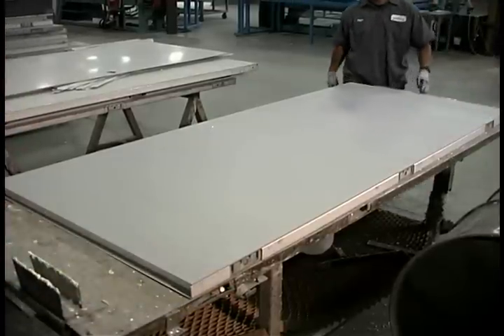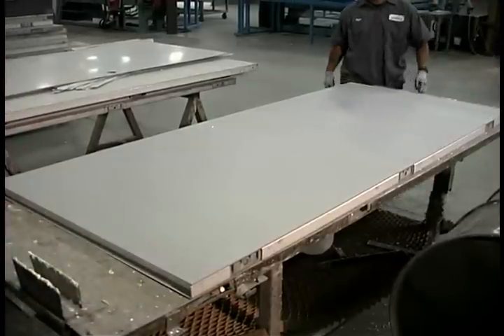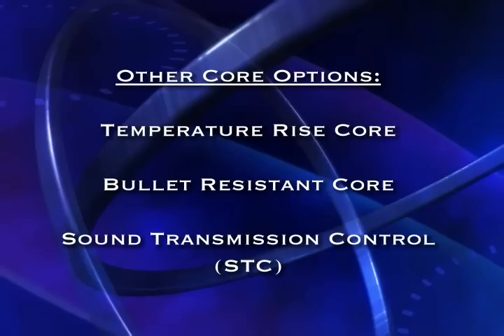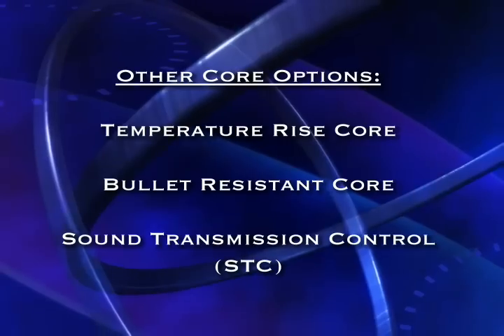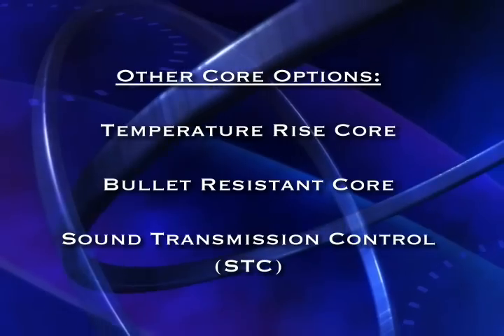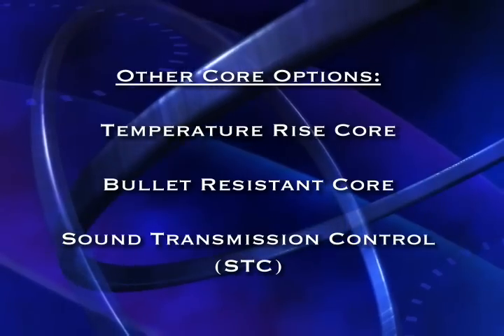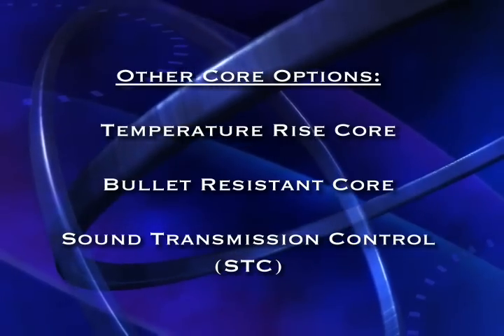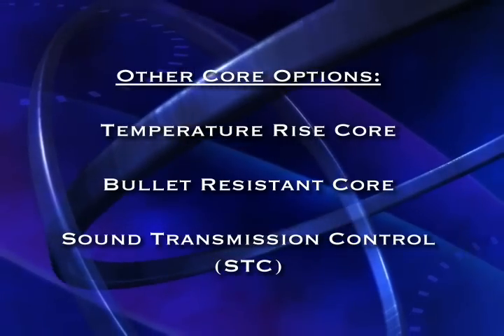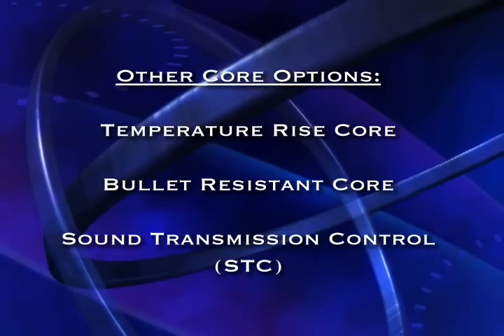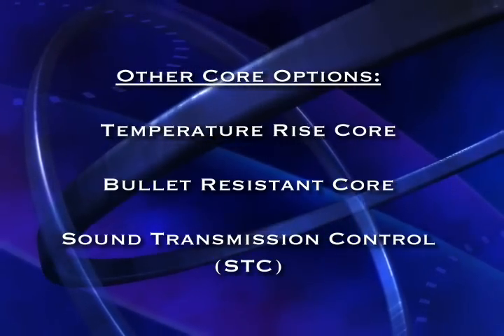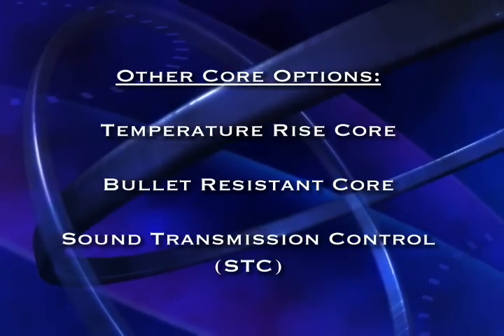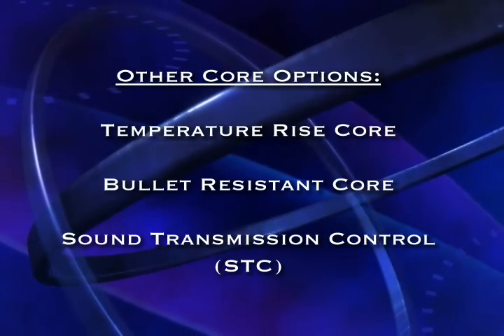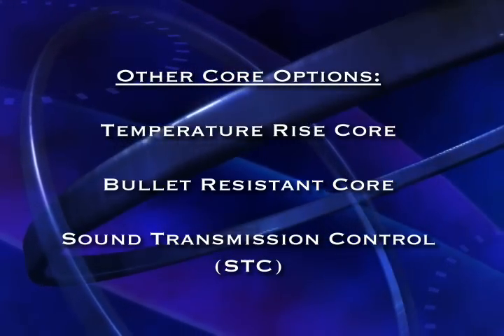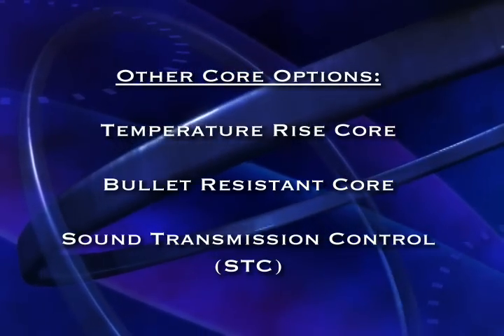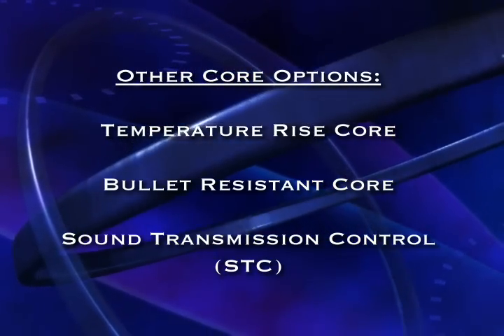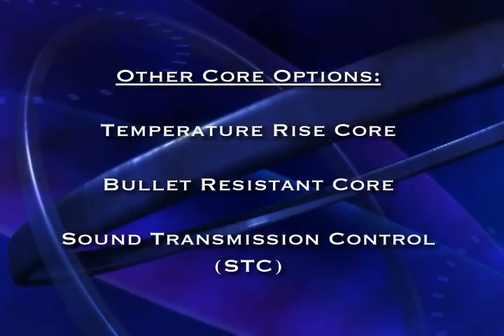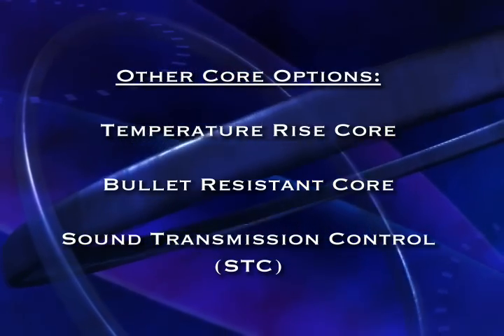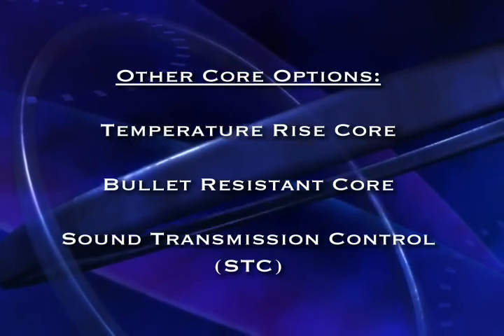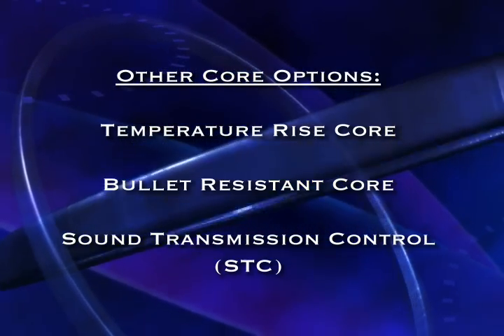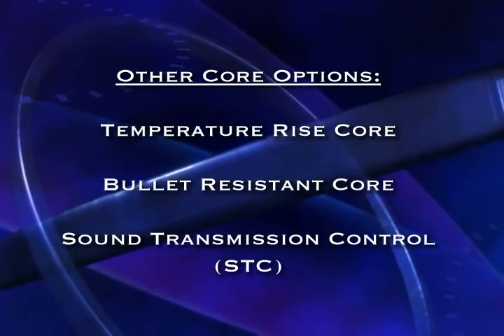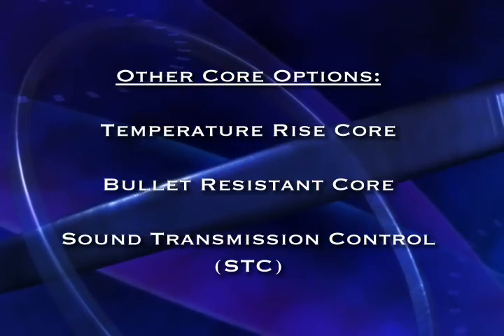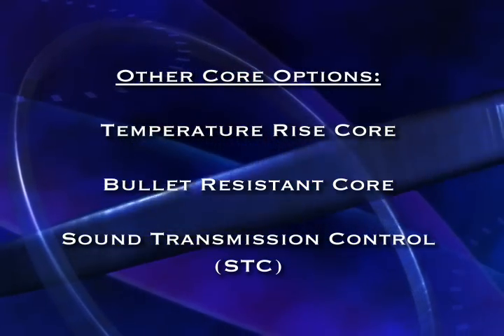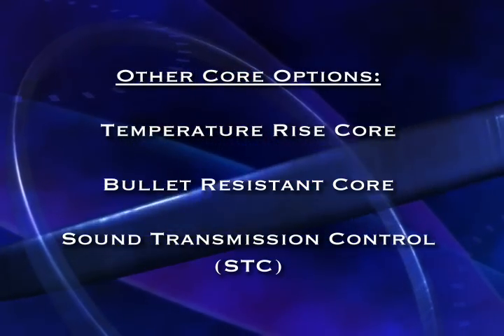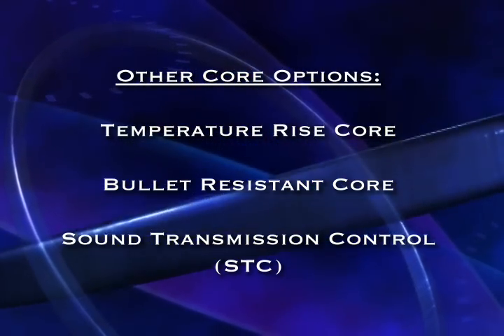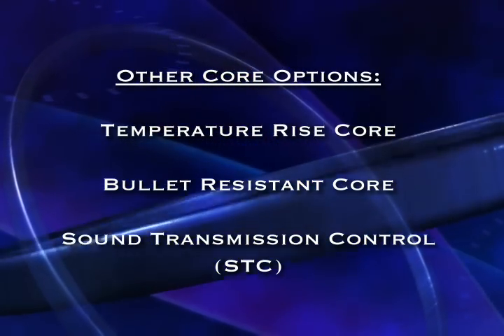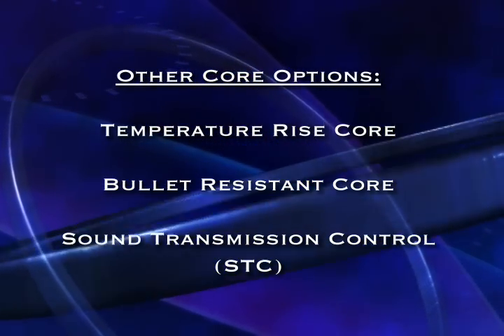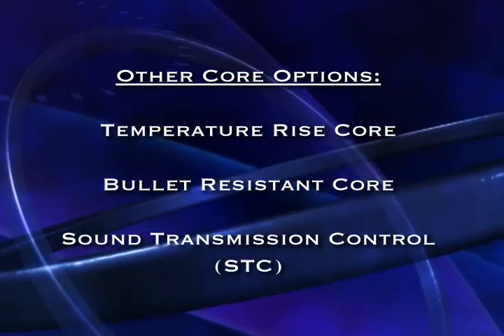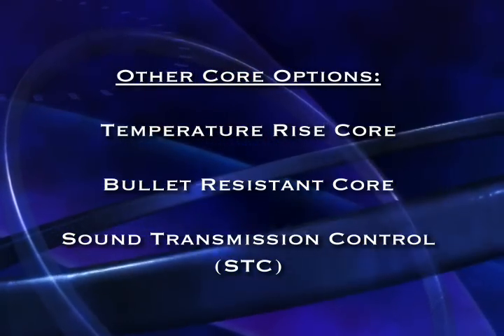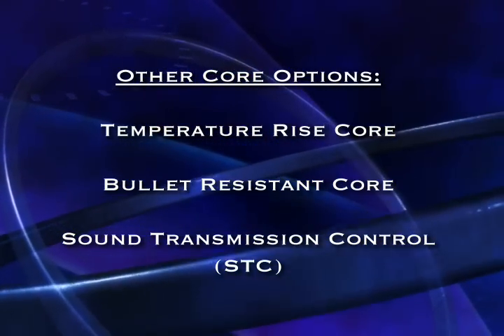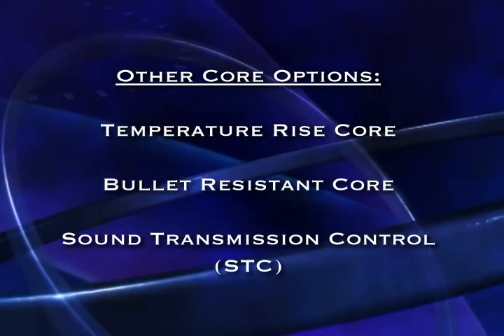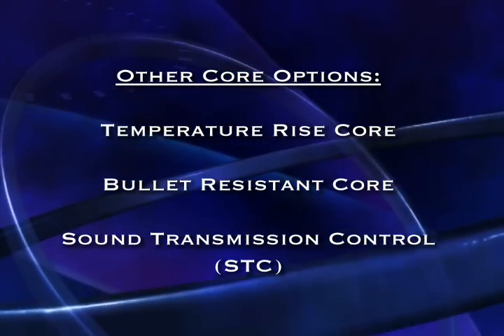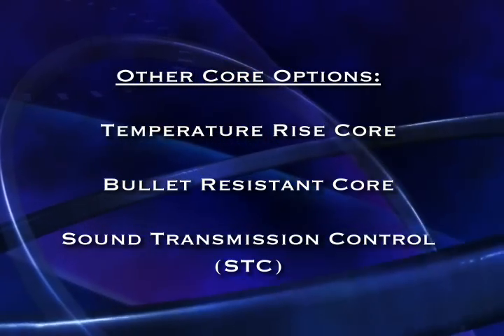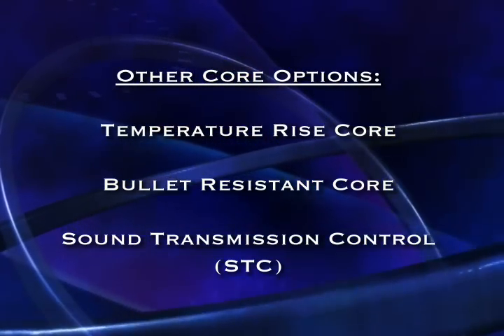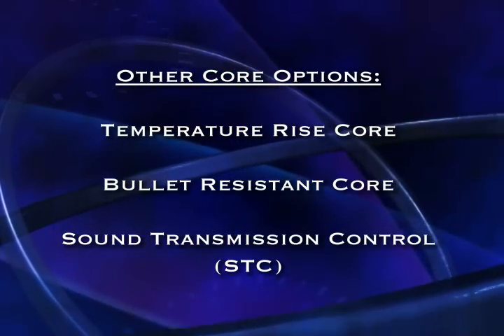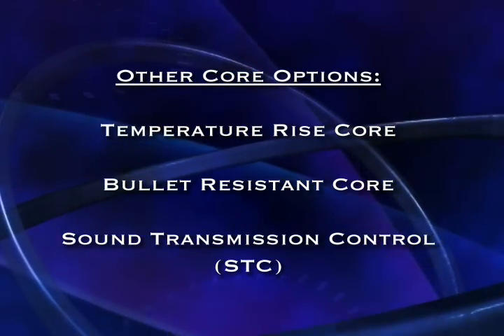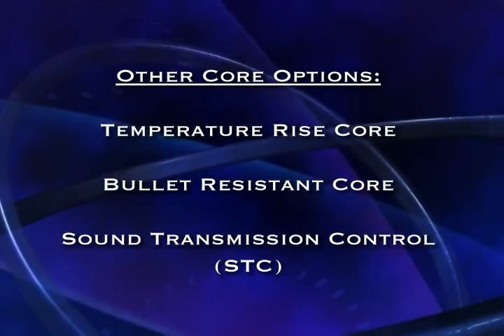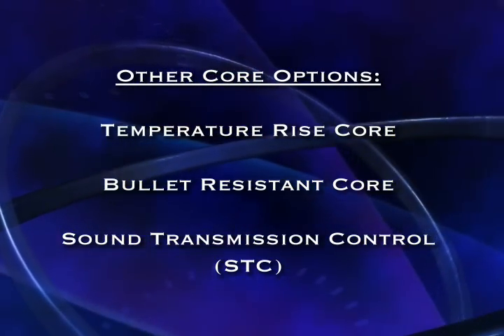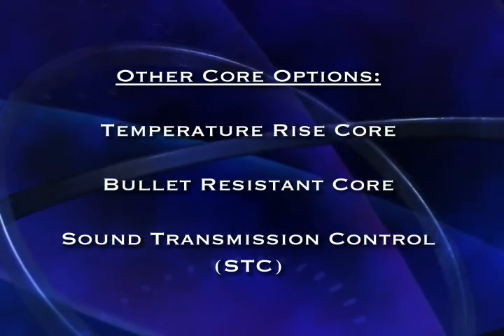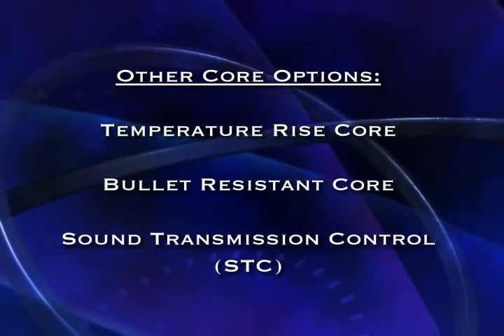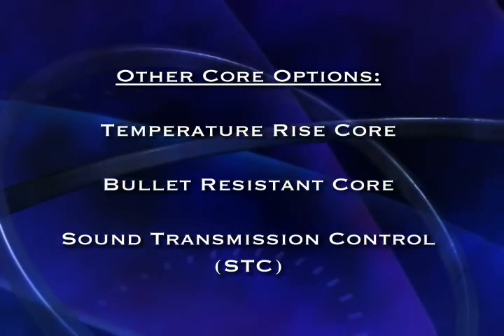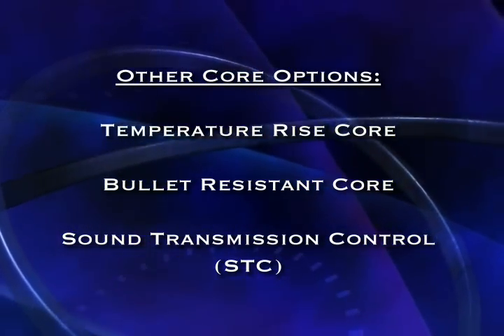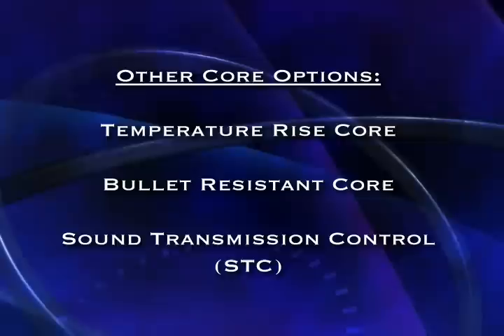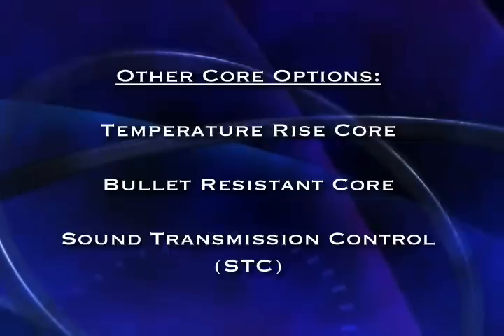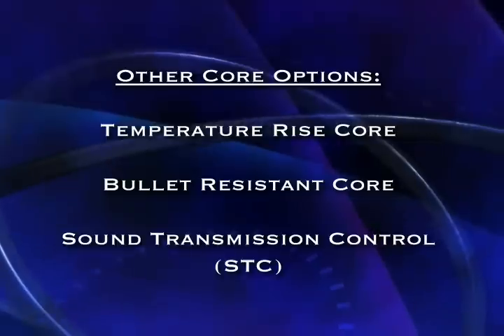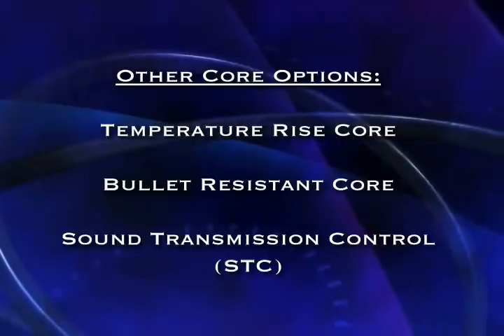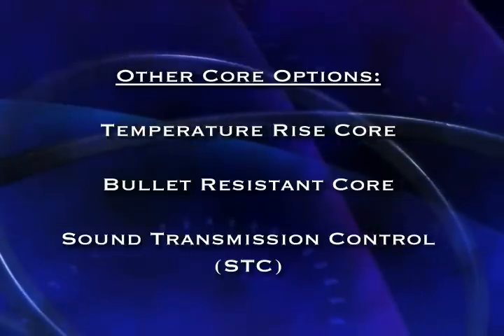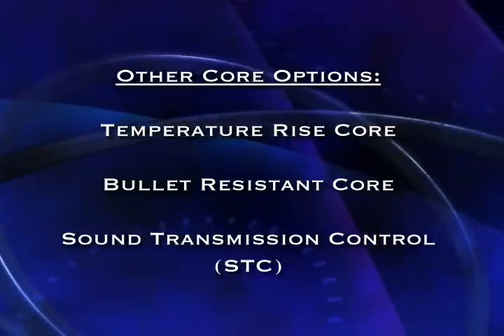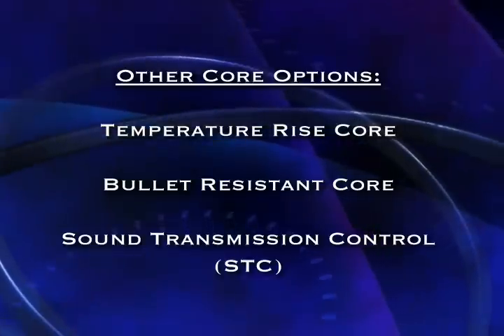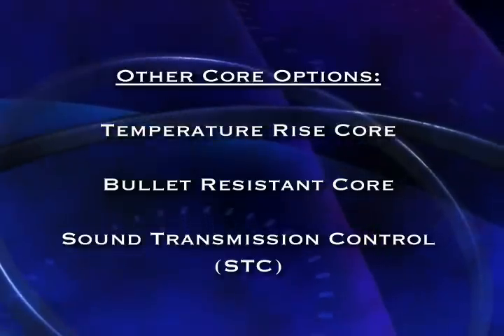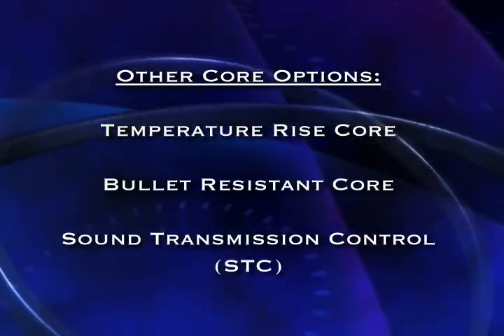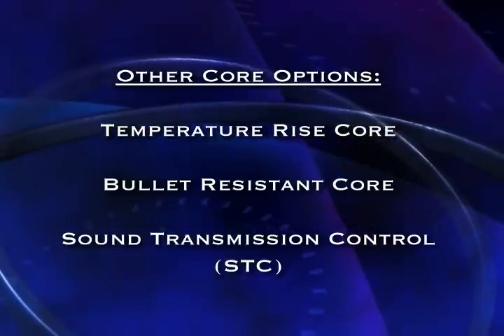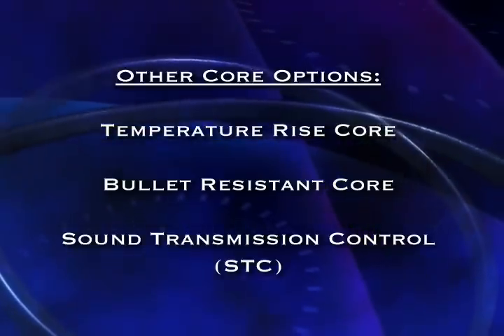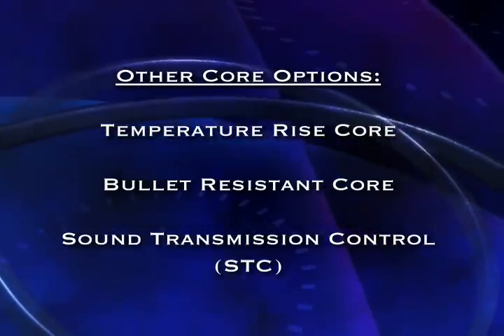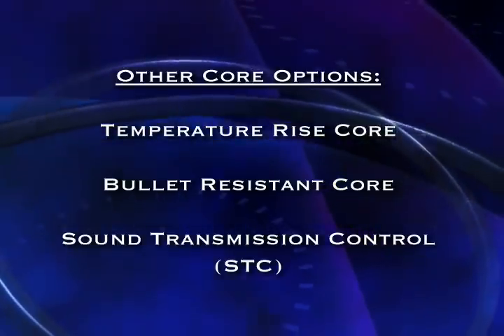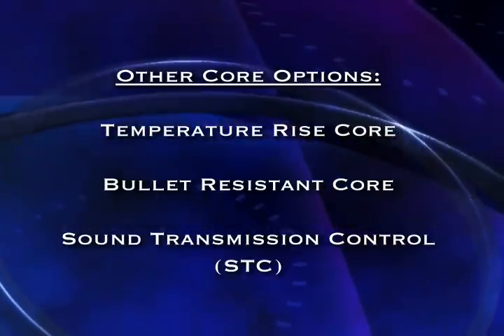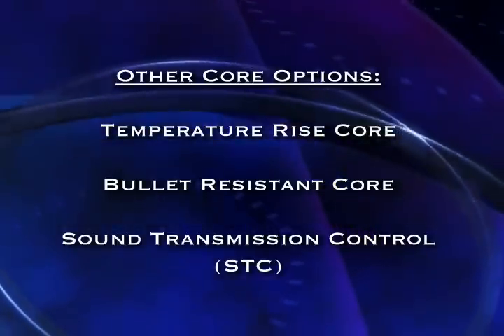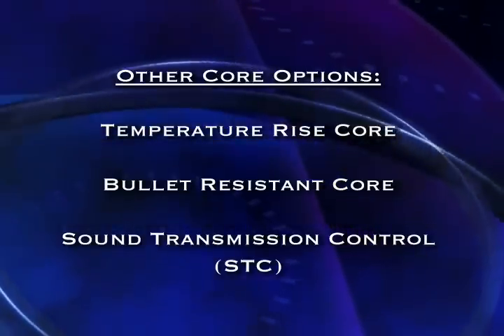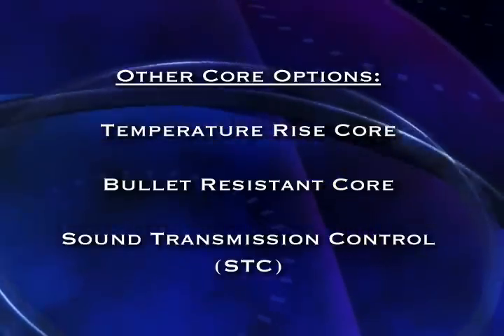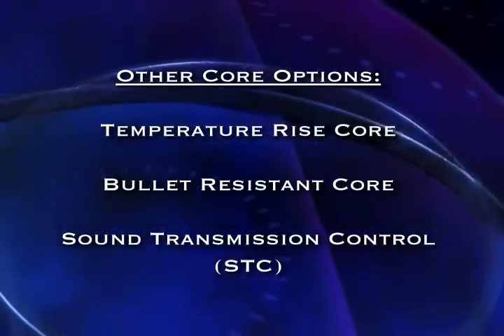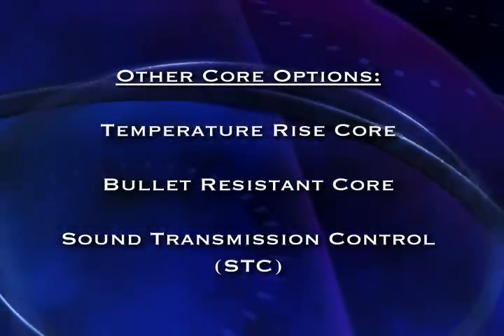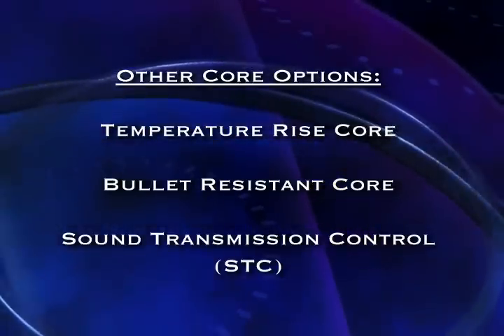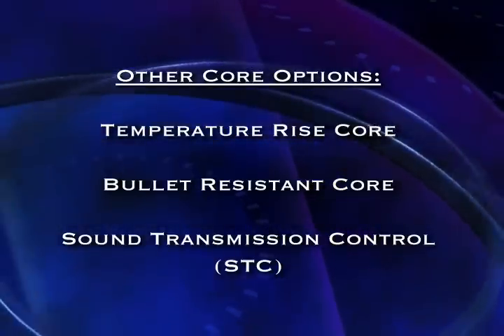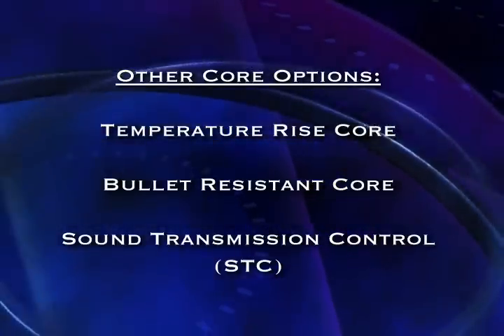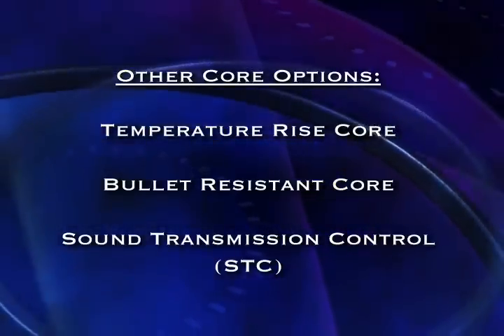Other core options include temperature rise, bullet resistant, and sound transmission control, or STC, doors.